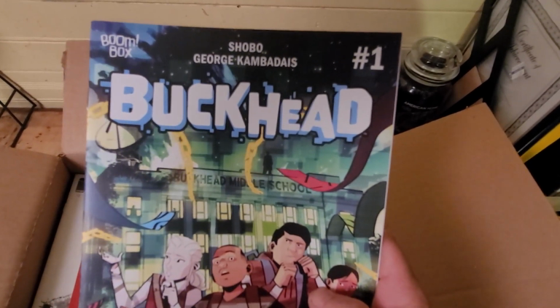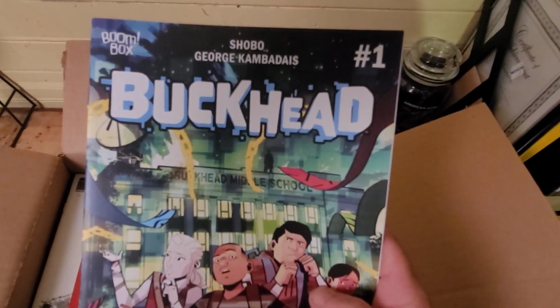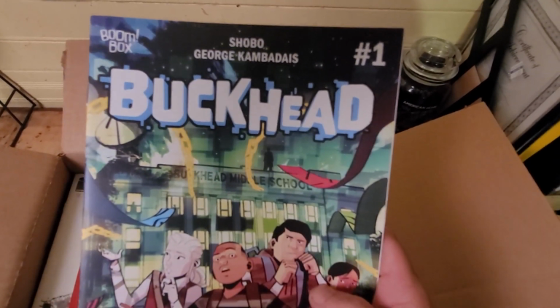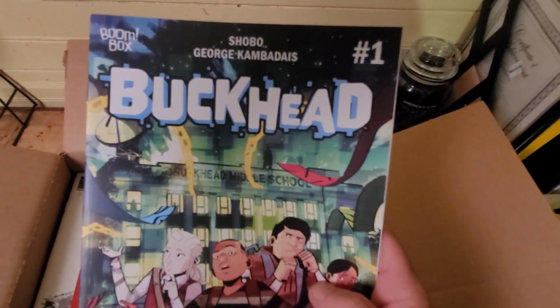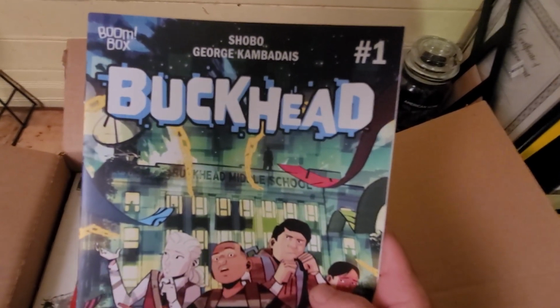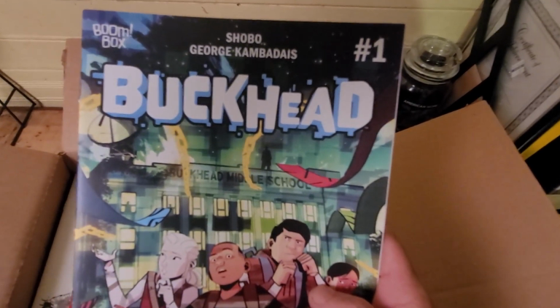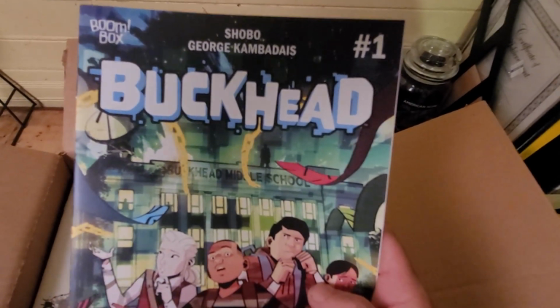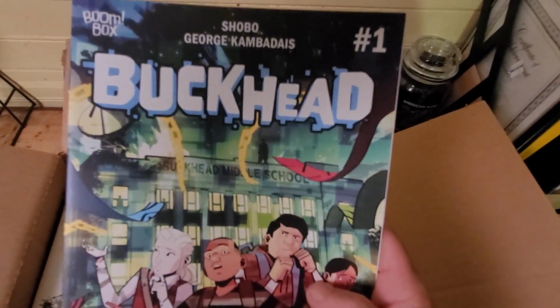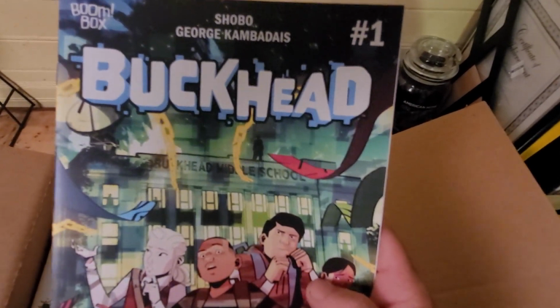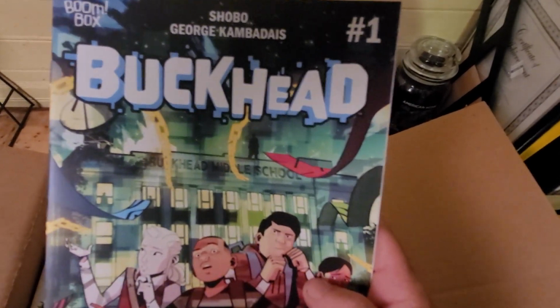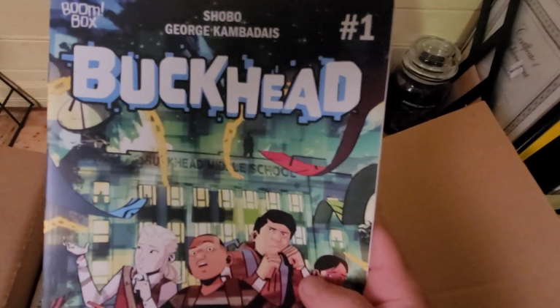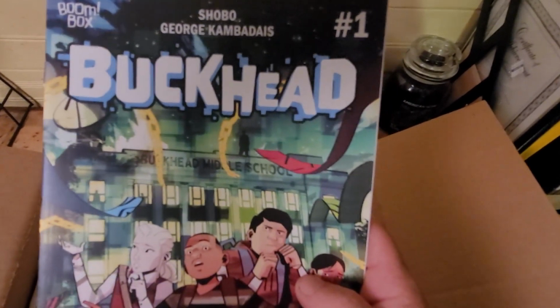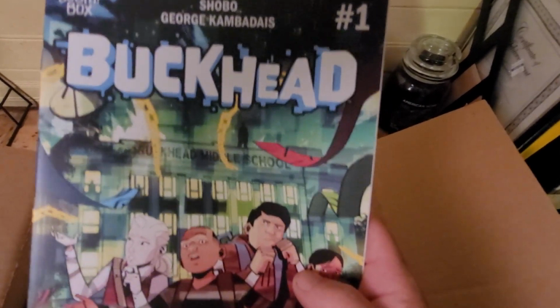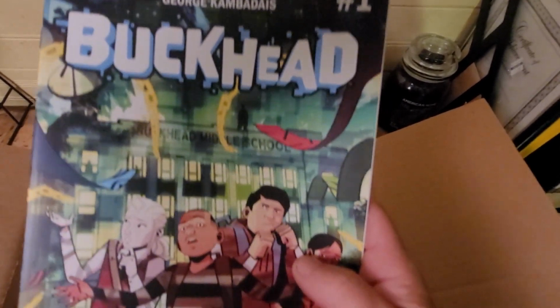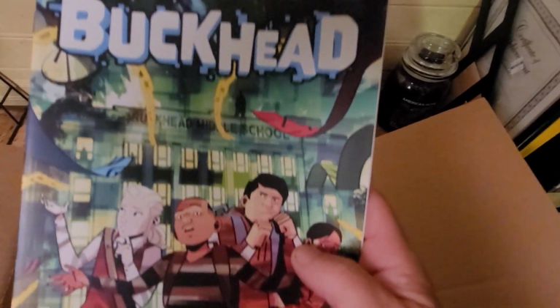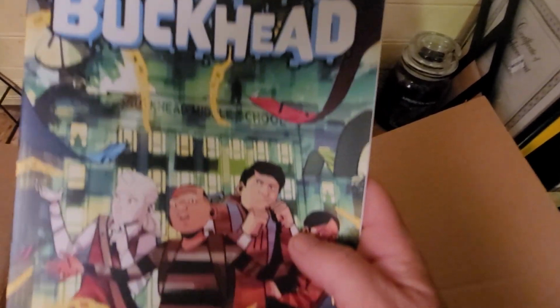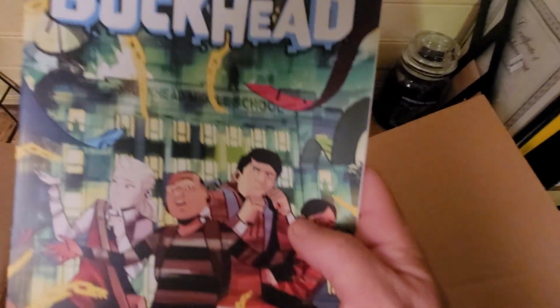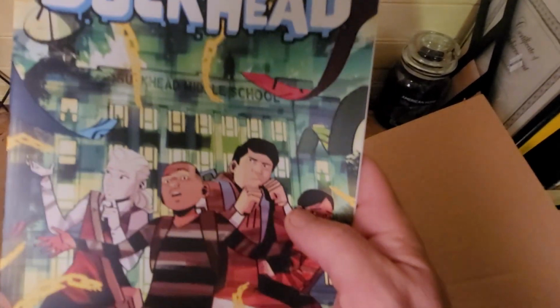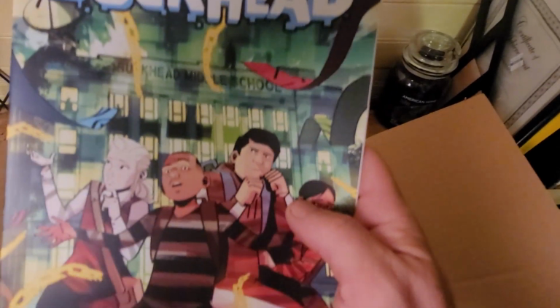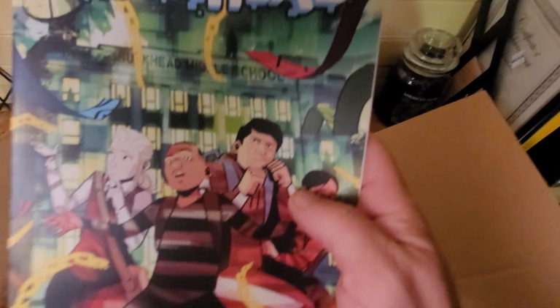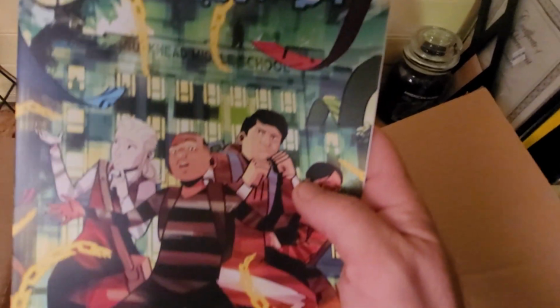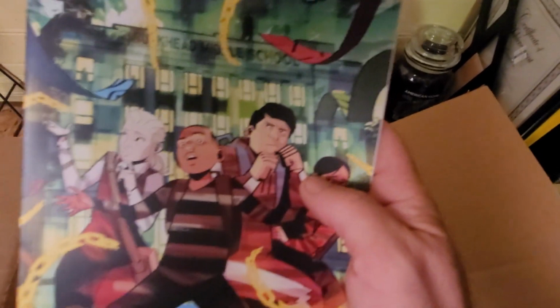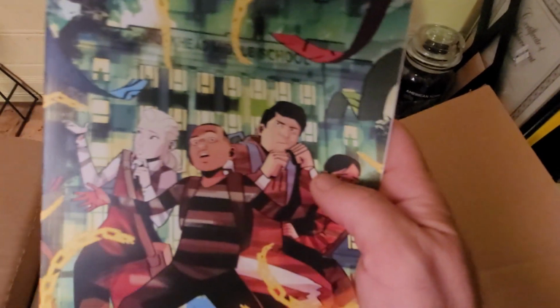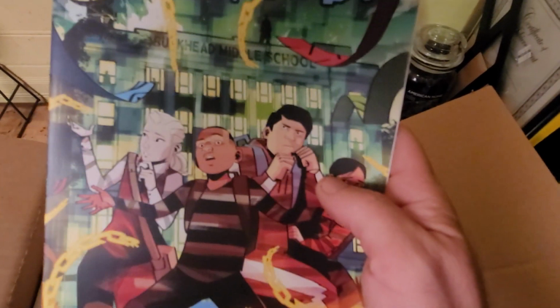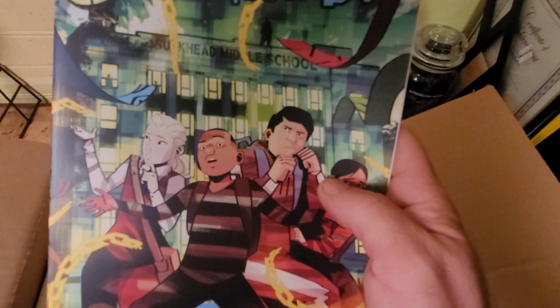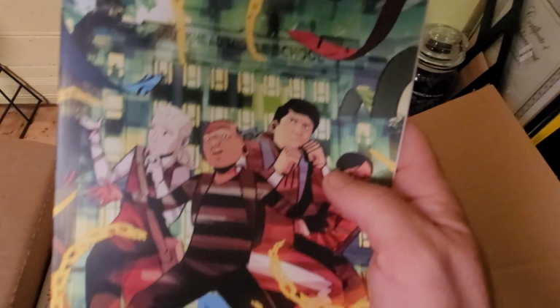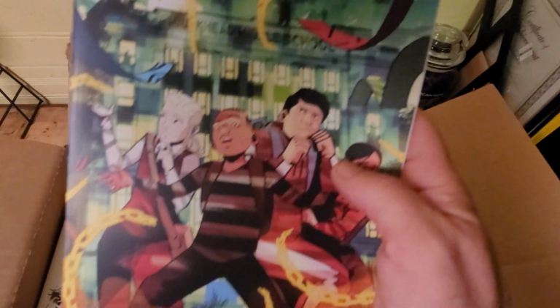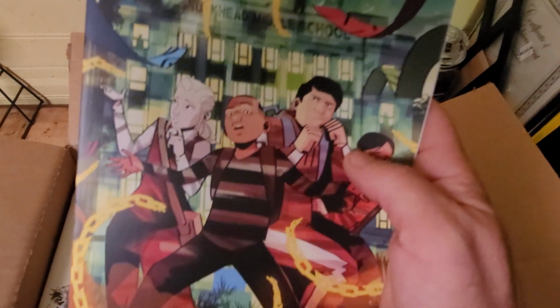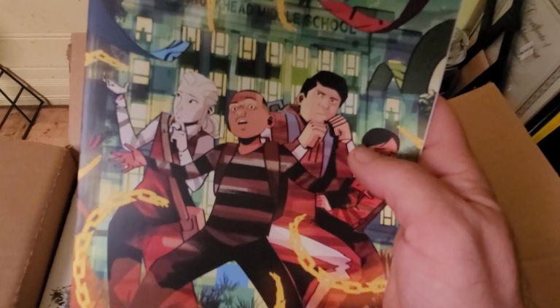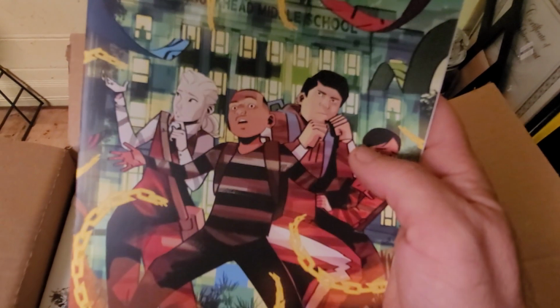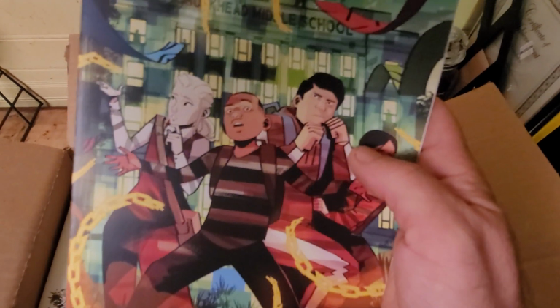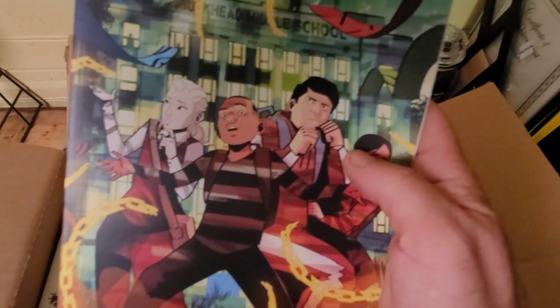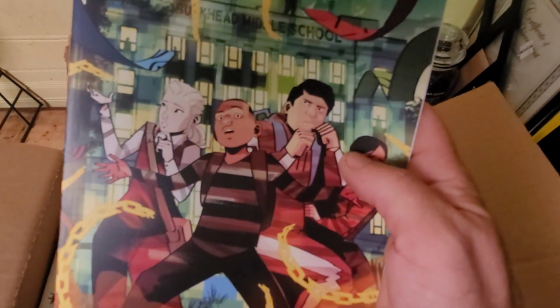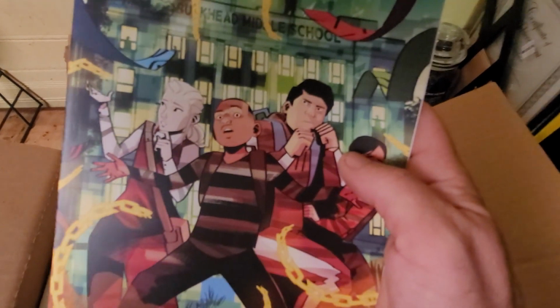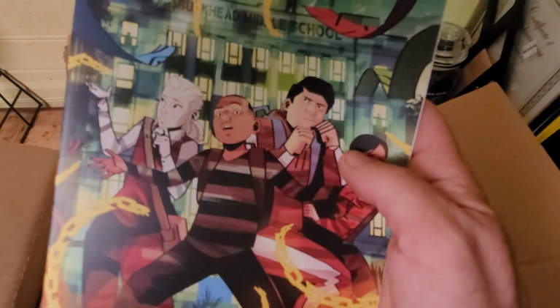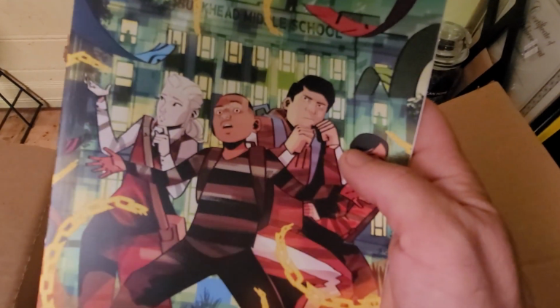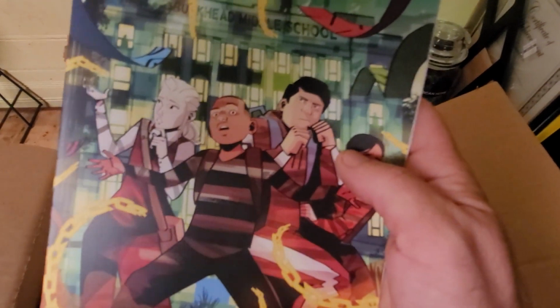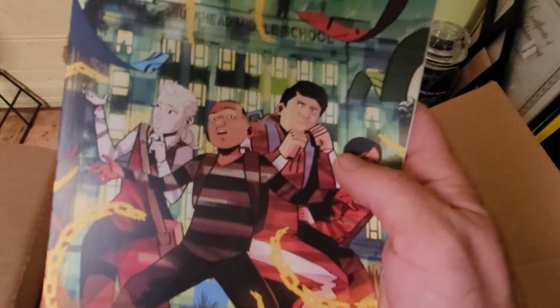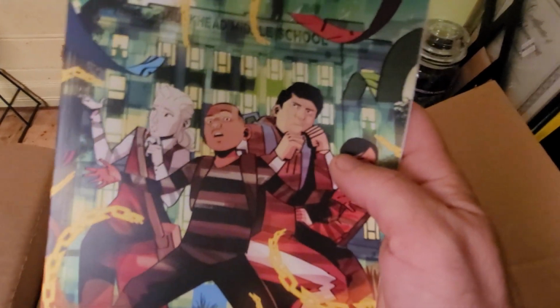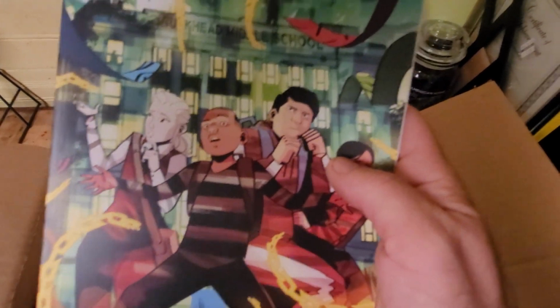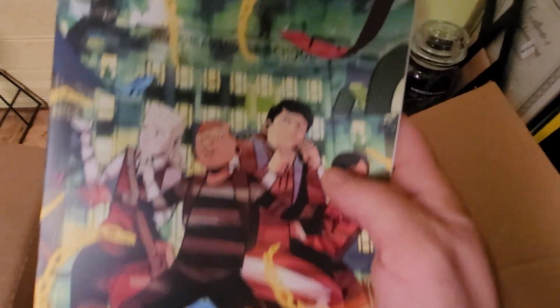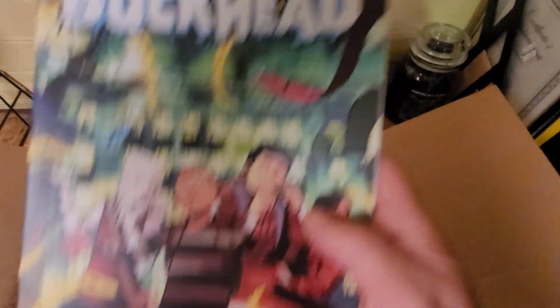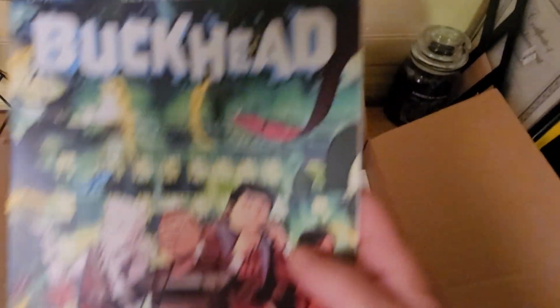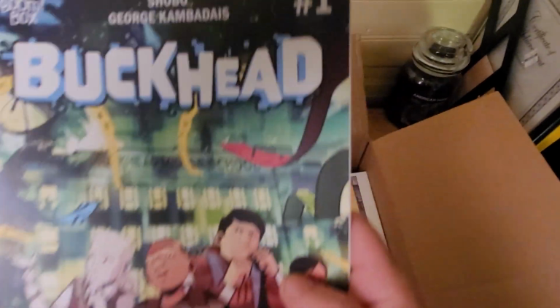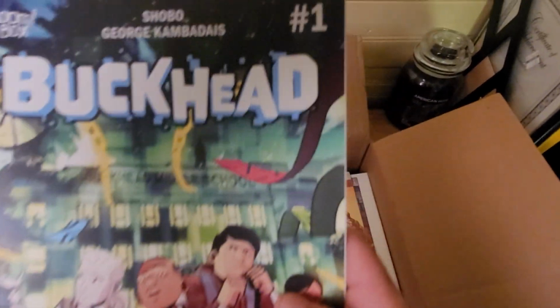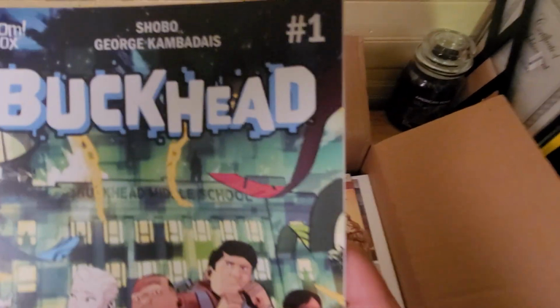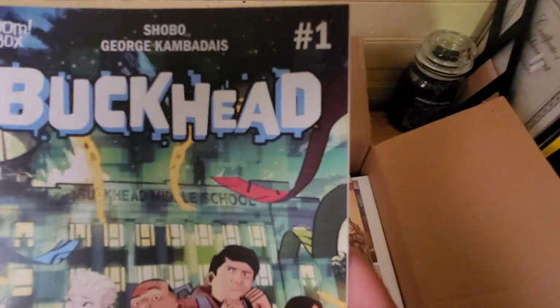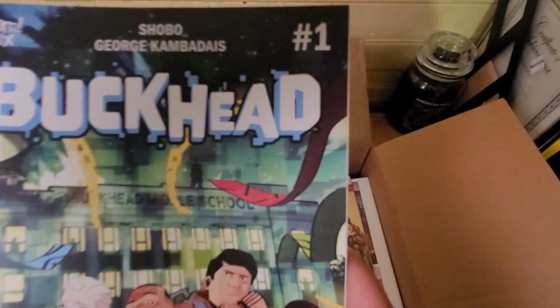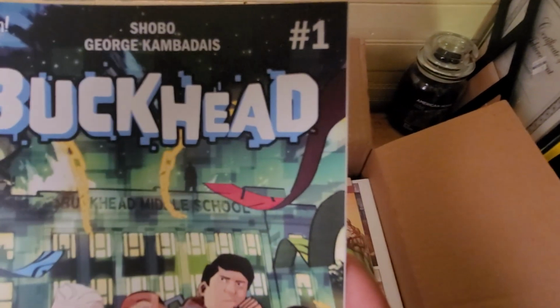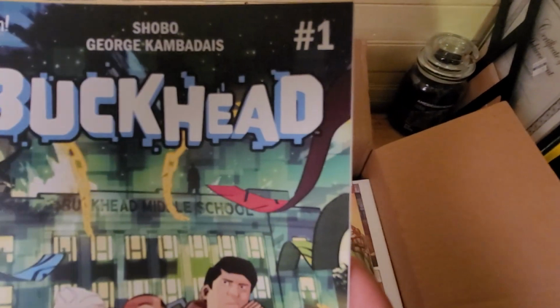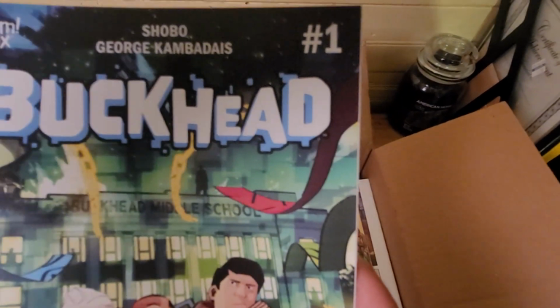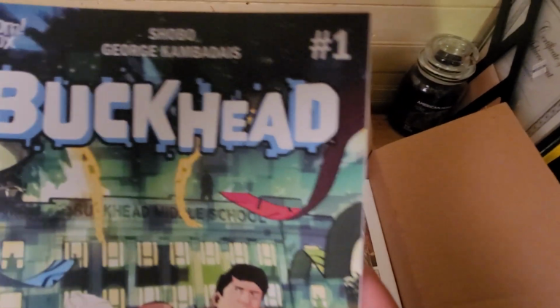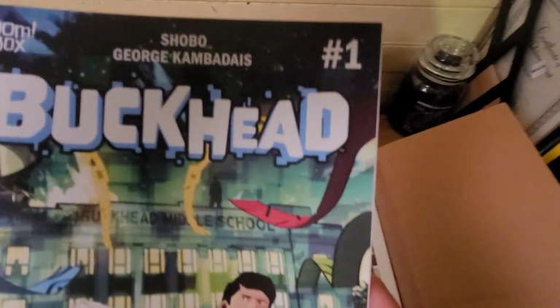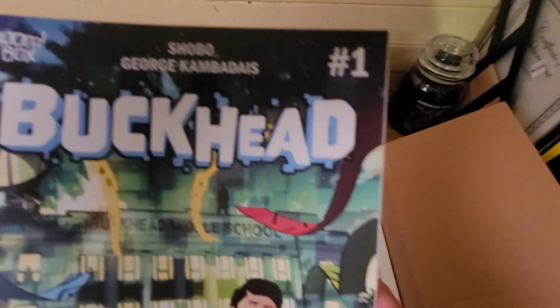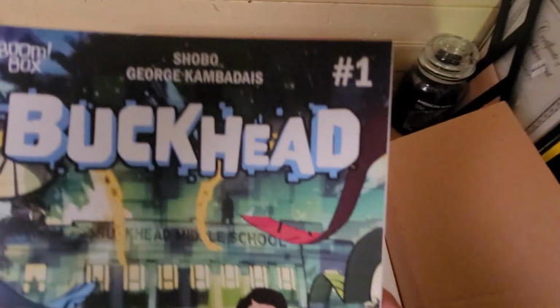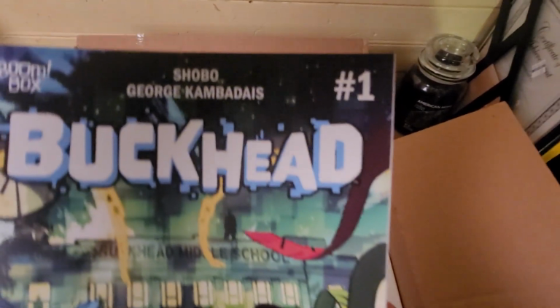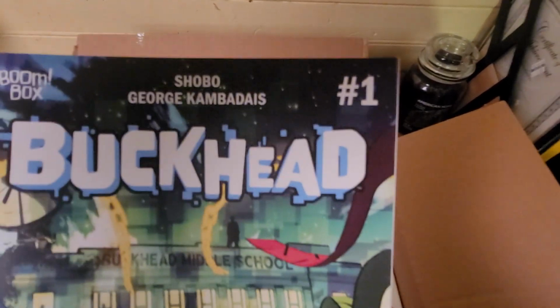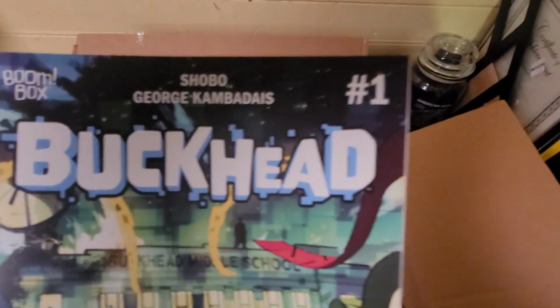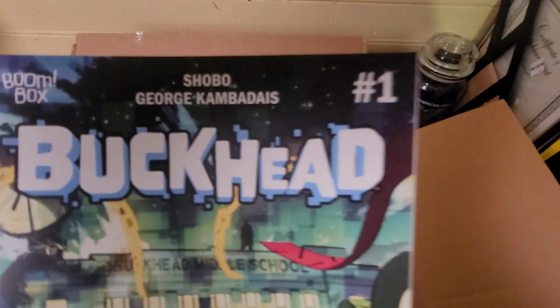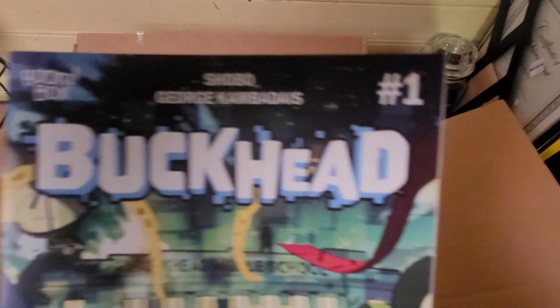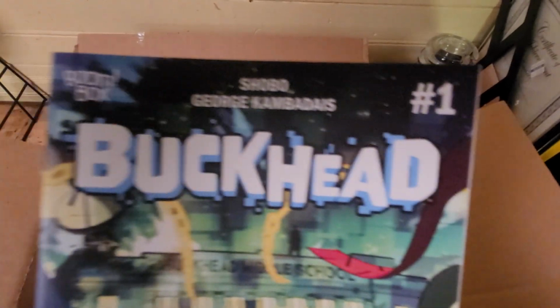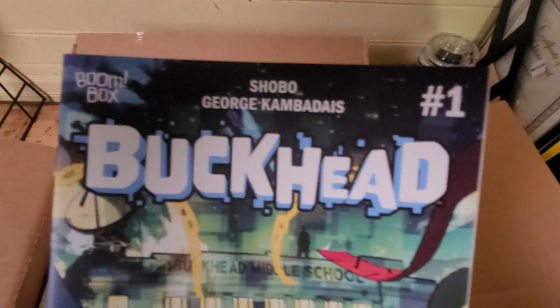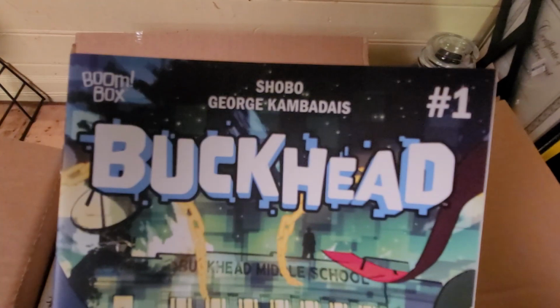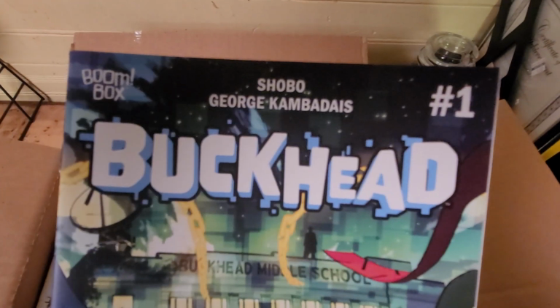Next one: Buckhead. Okay, never heard of this one either.